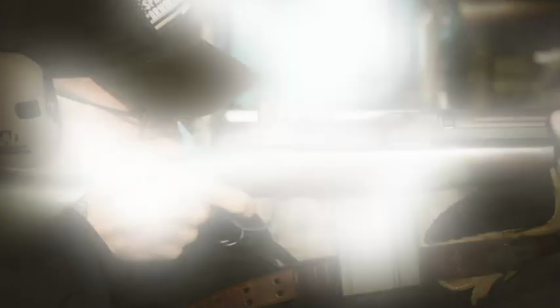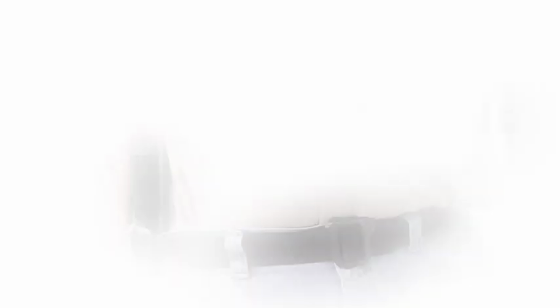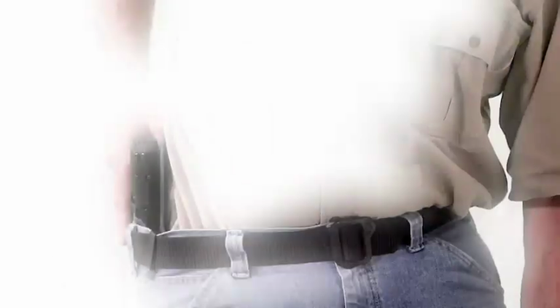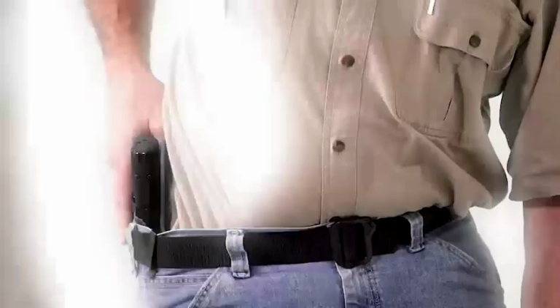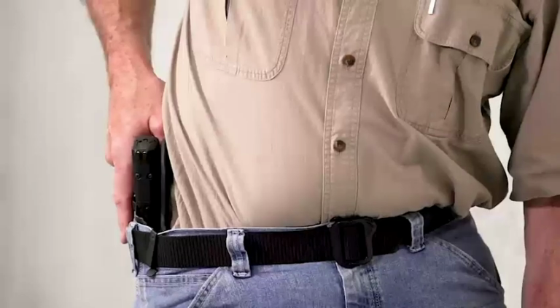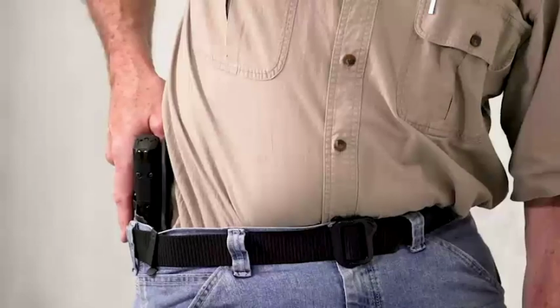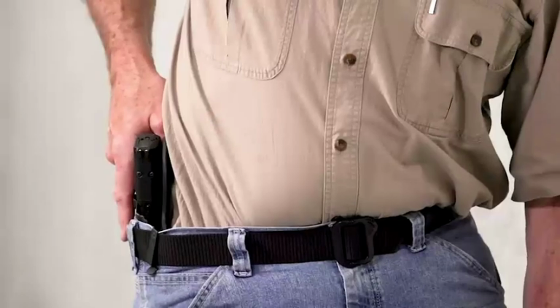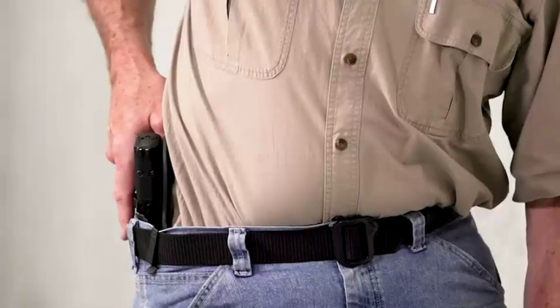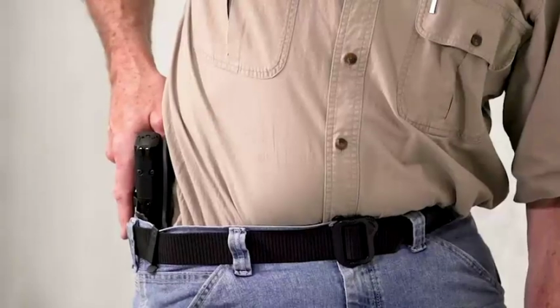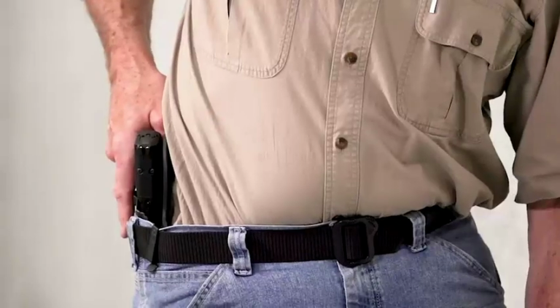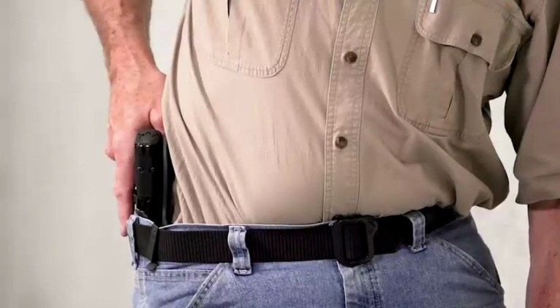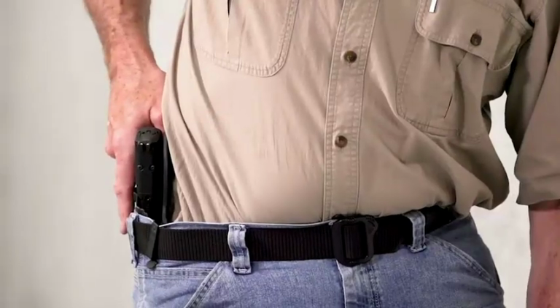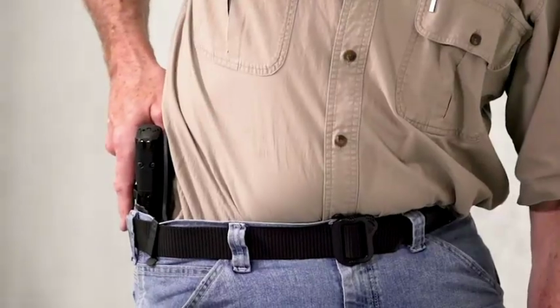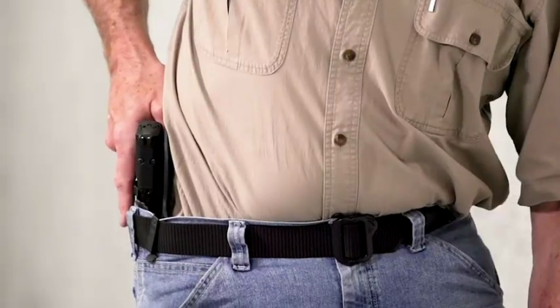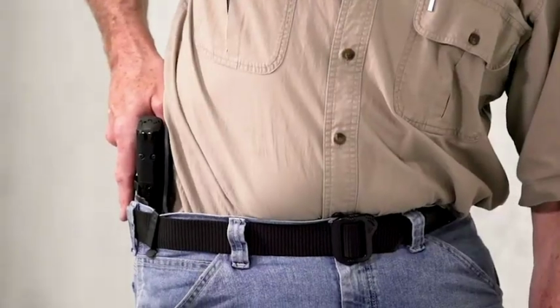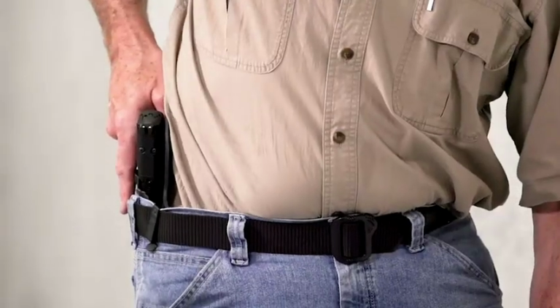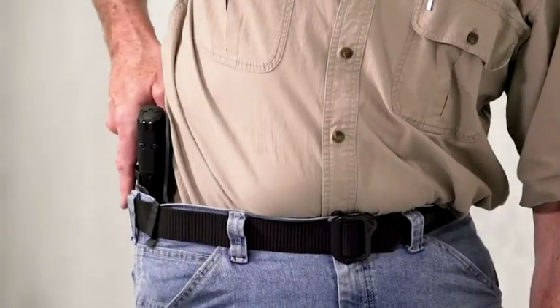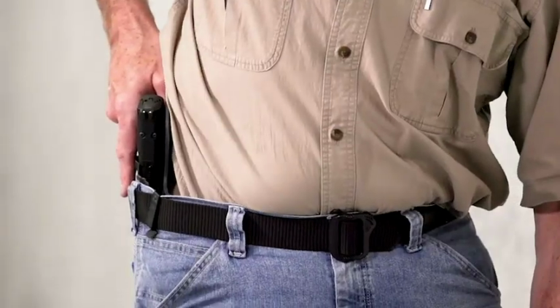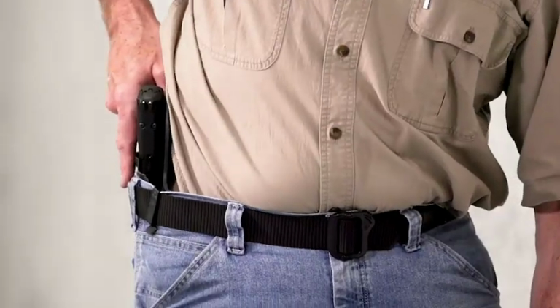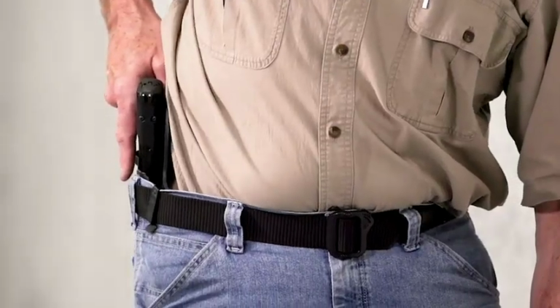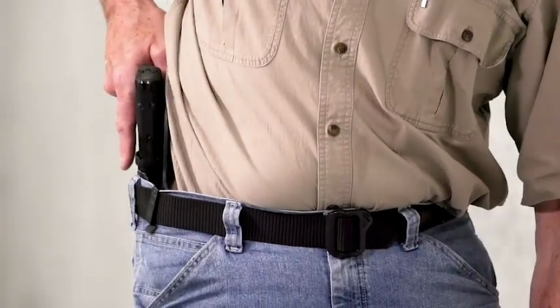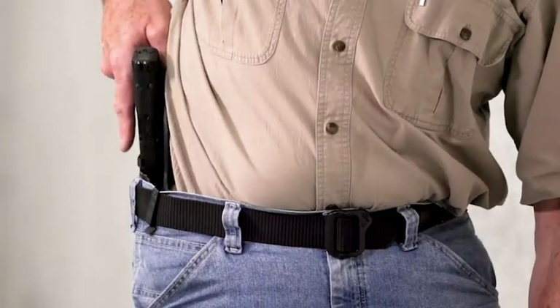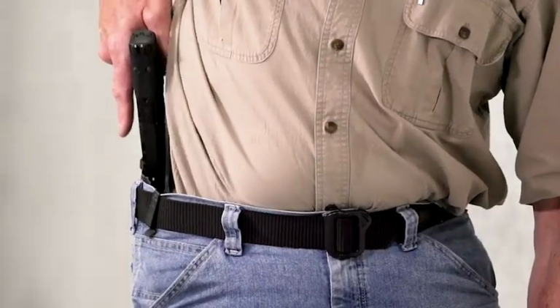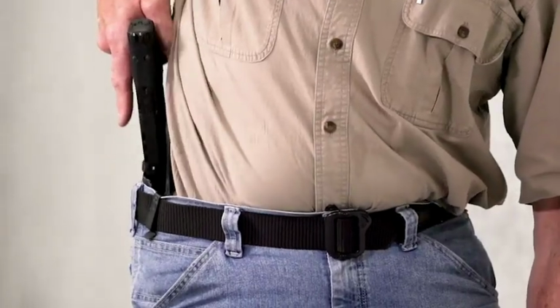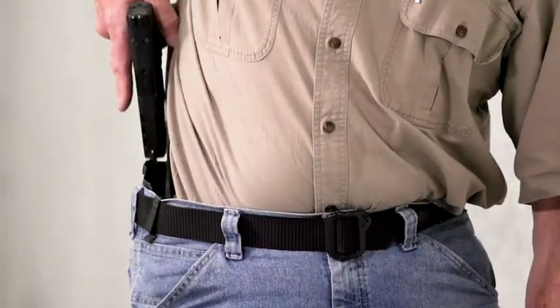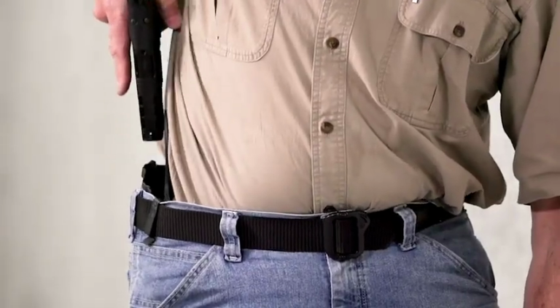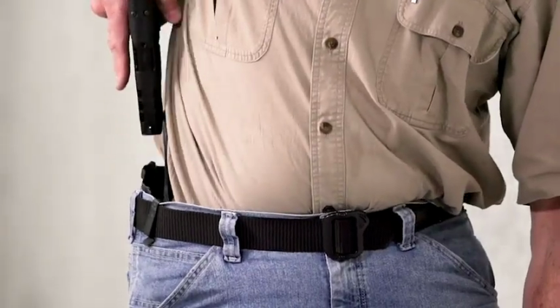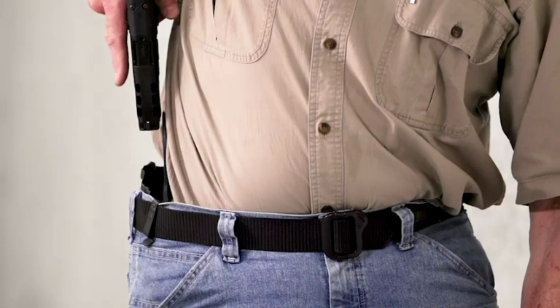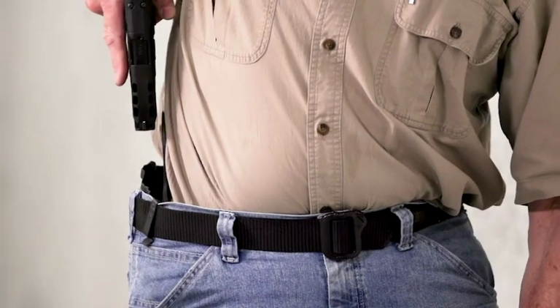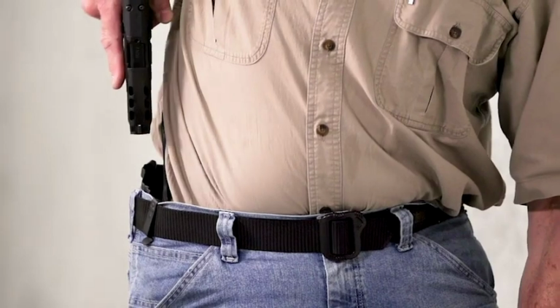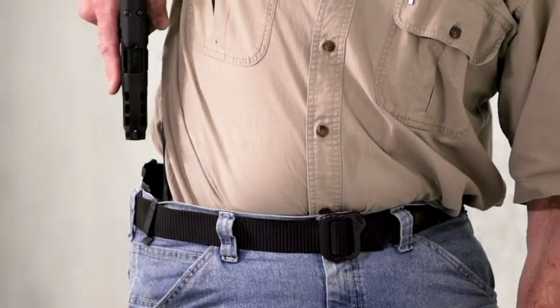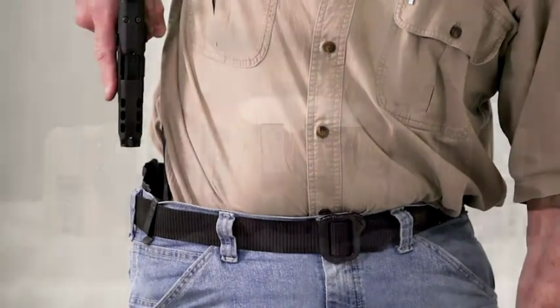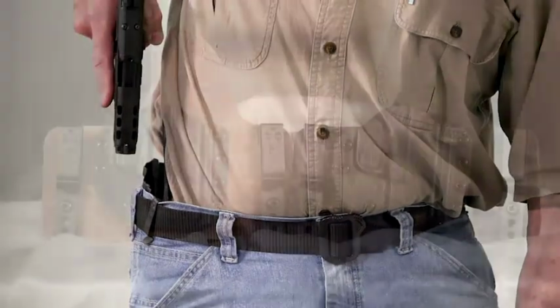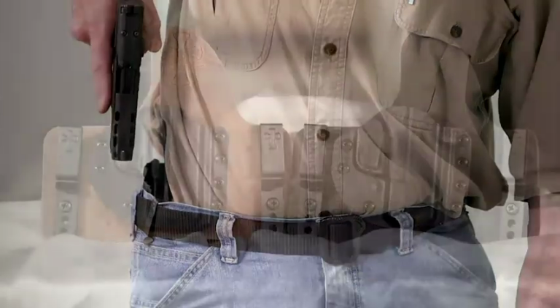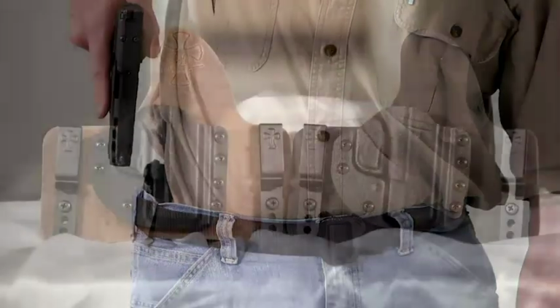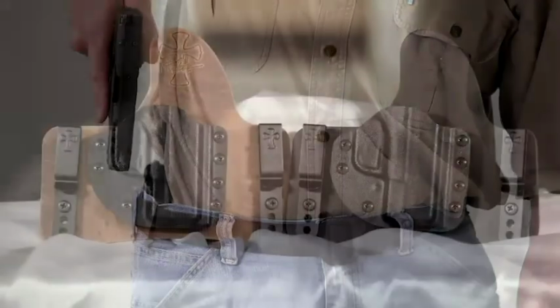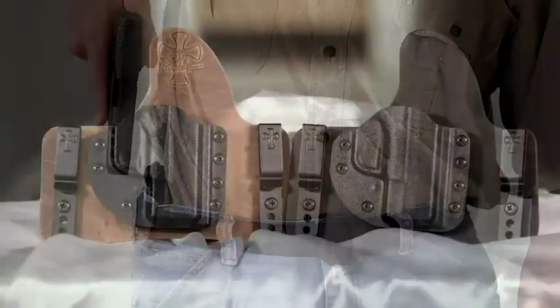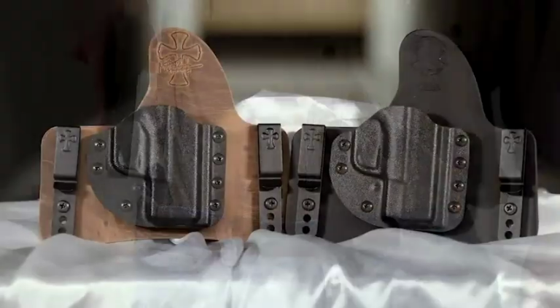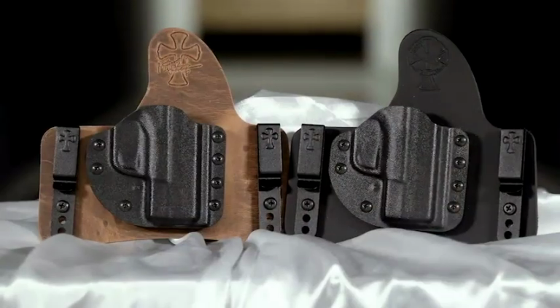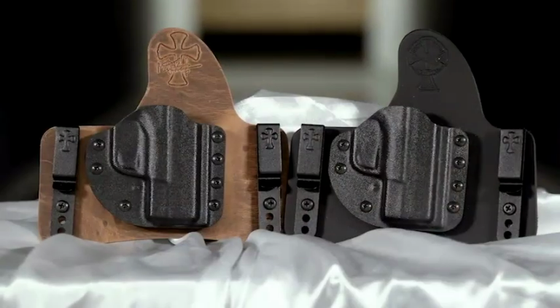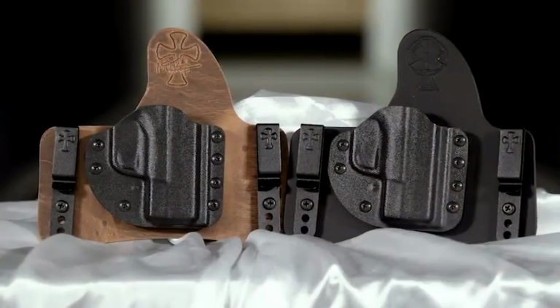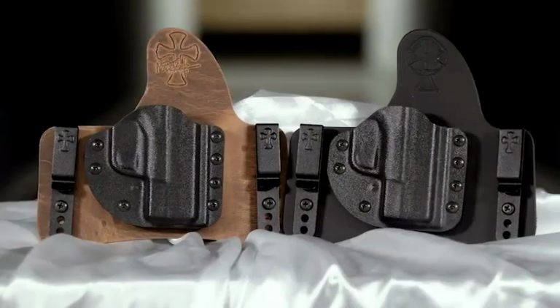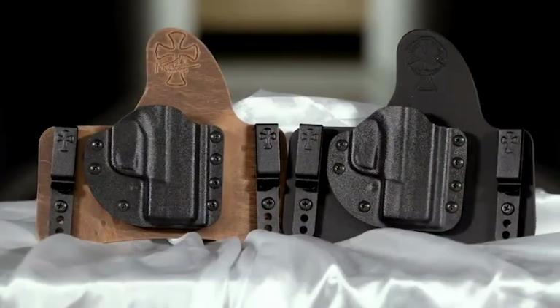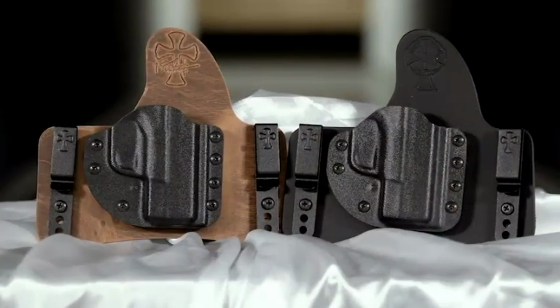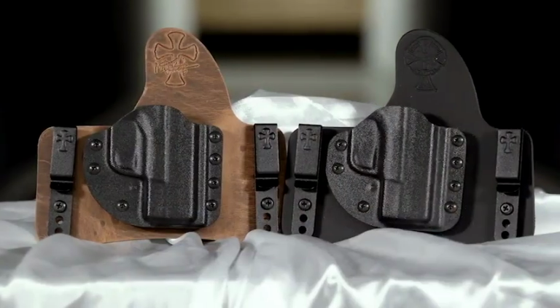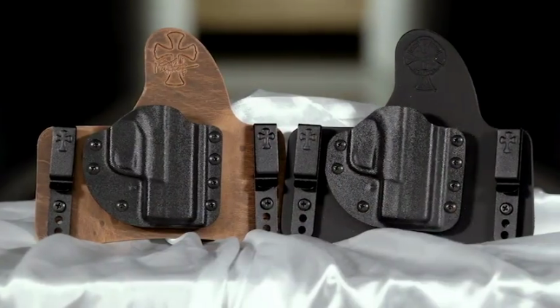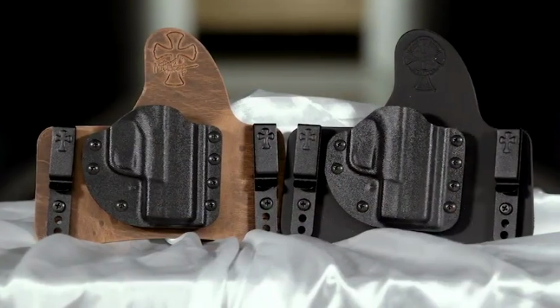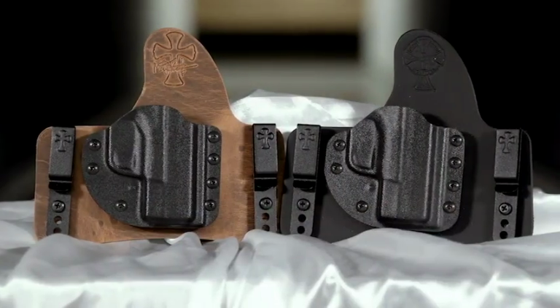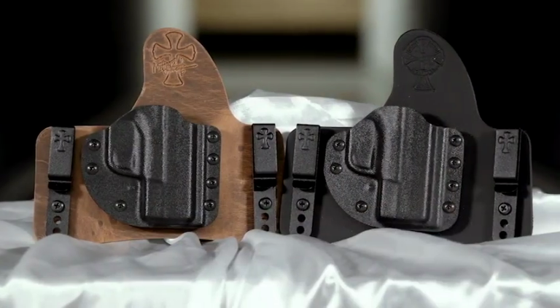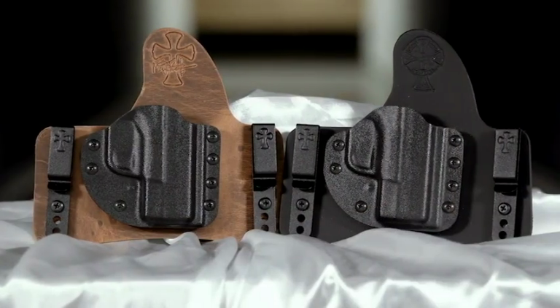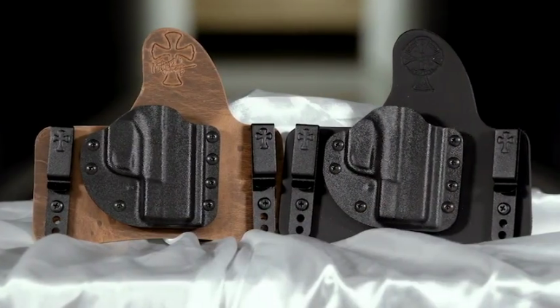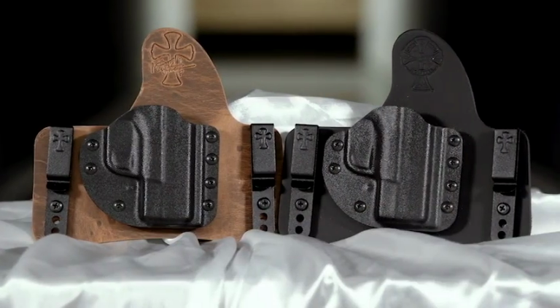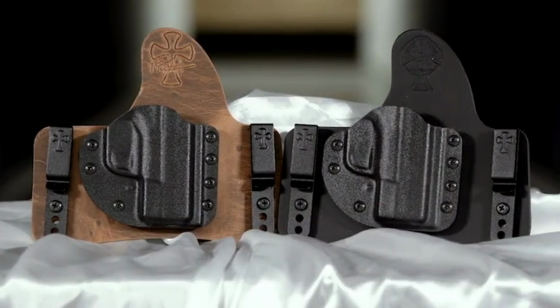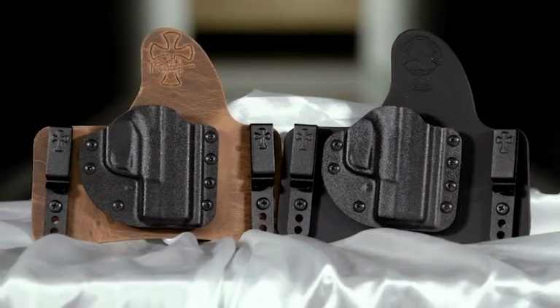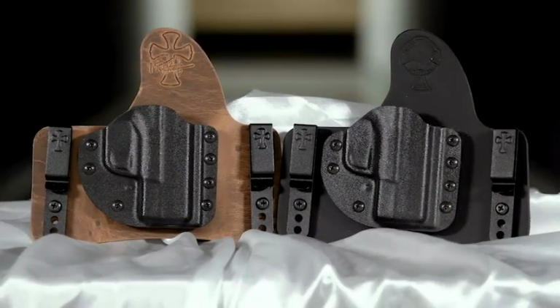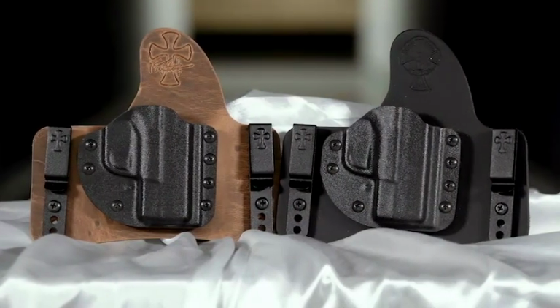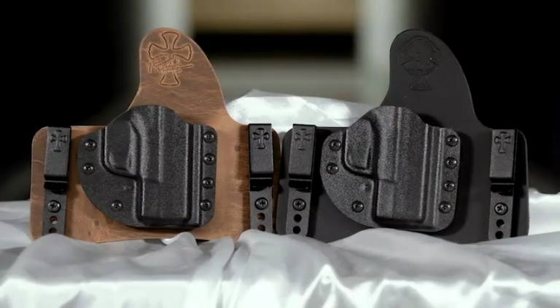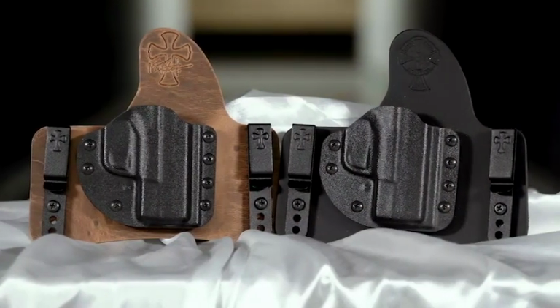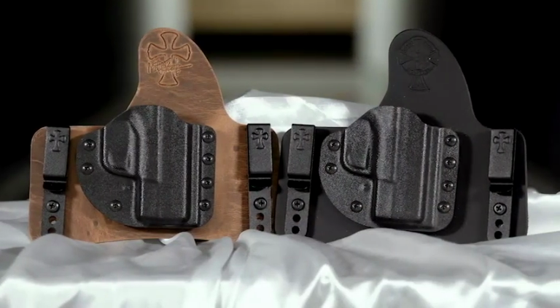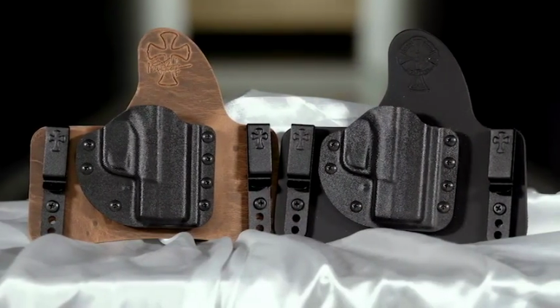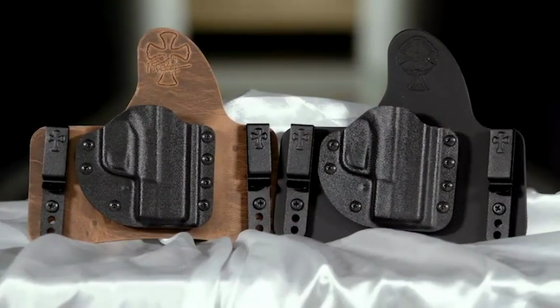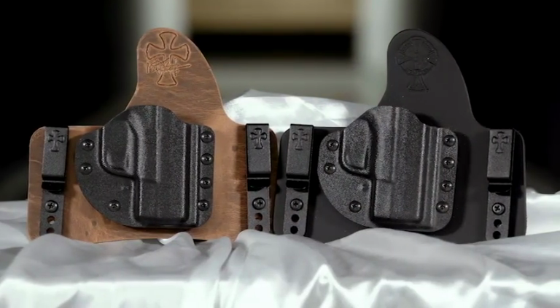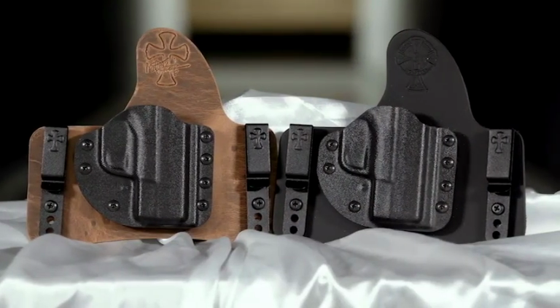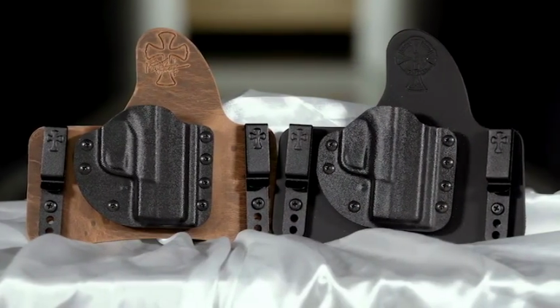There are more armed citizens in this nation carrying concealed than ever before, and this week Joe Kurtenbach looks at the latest holsters from Crossbreed.